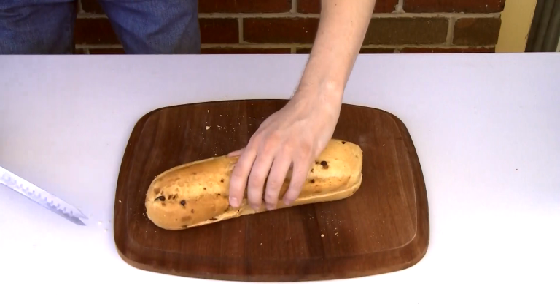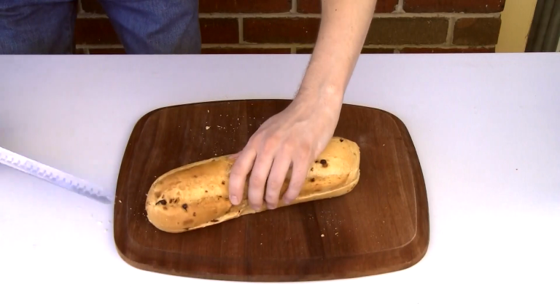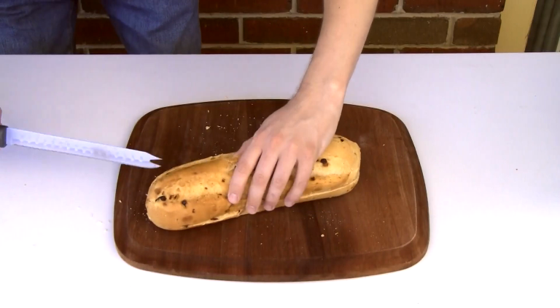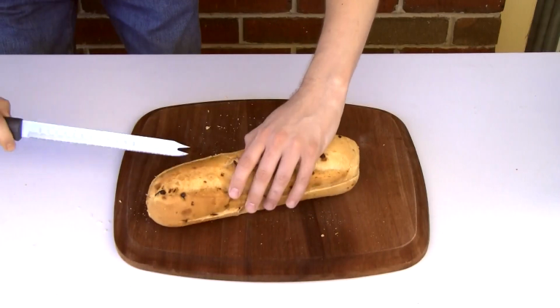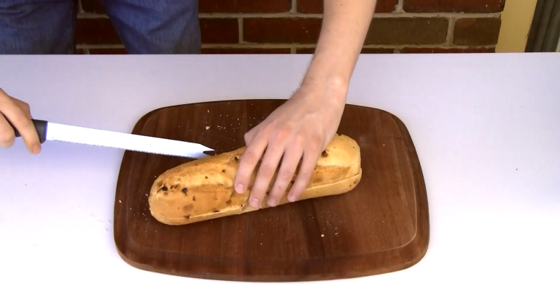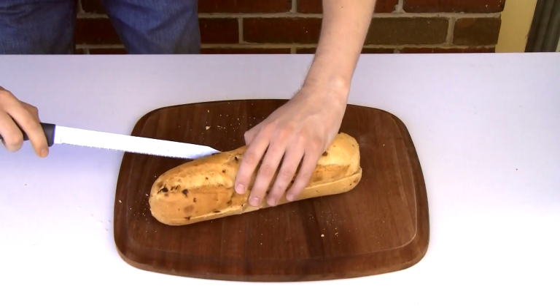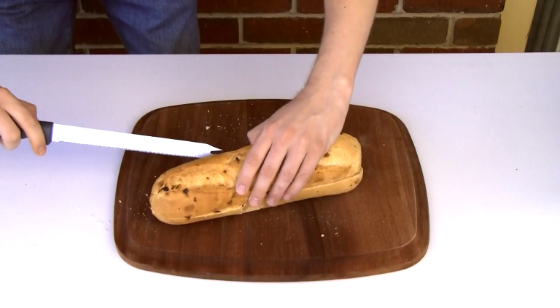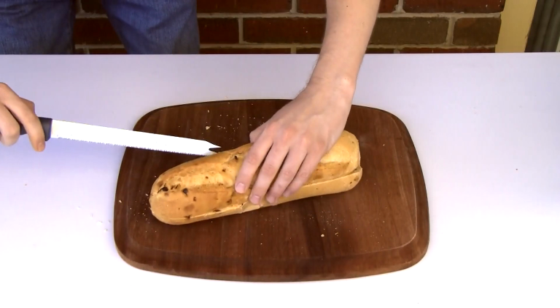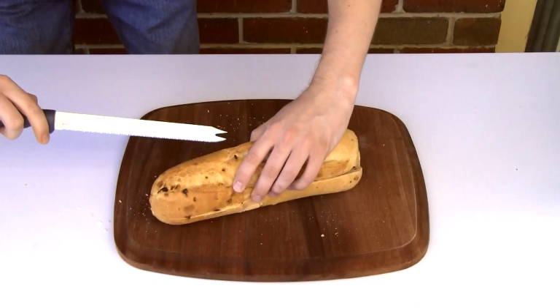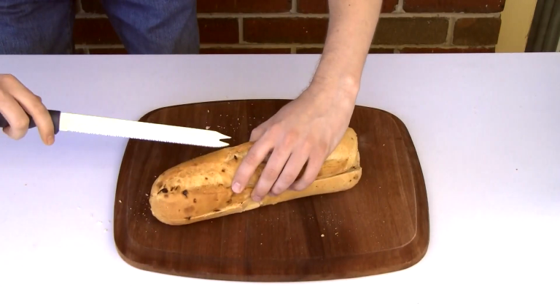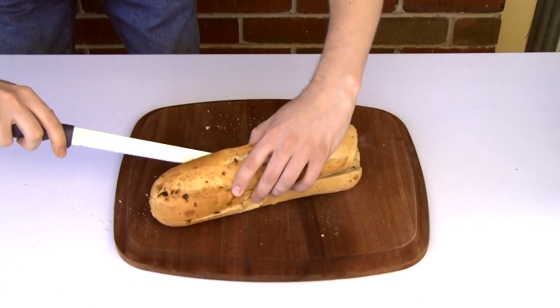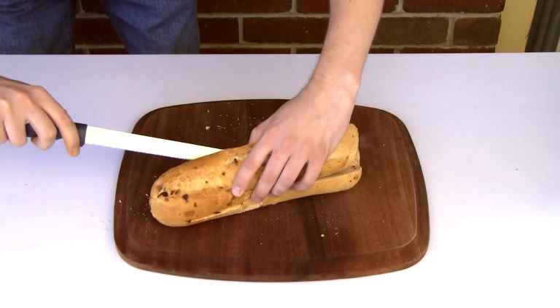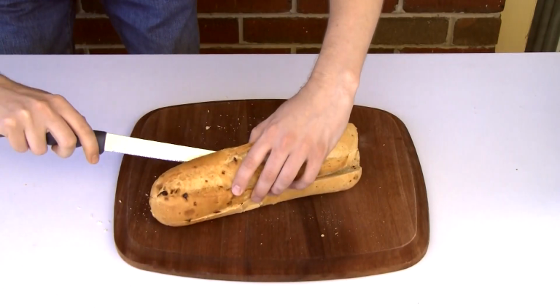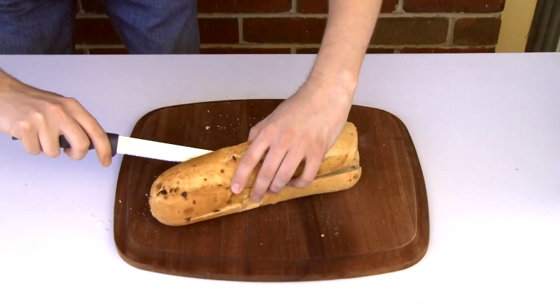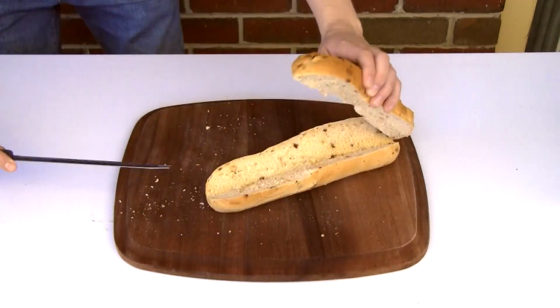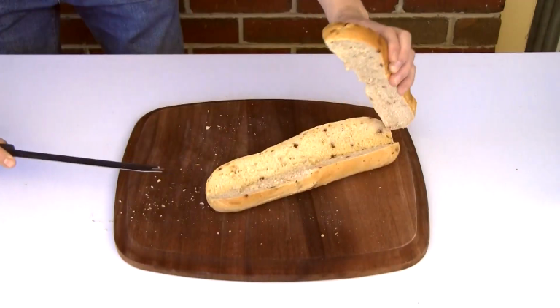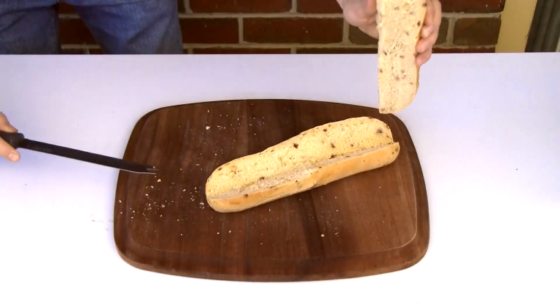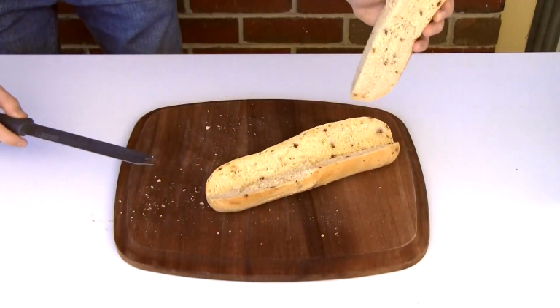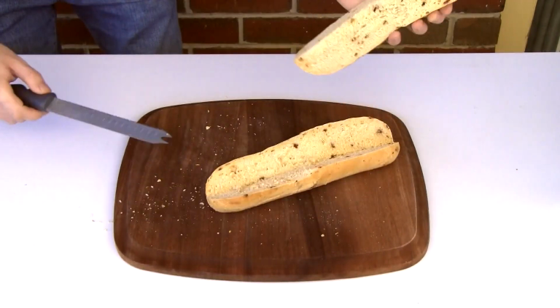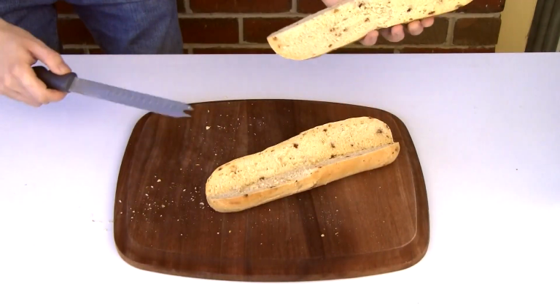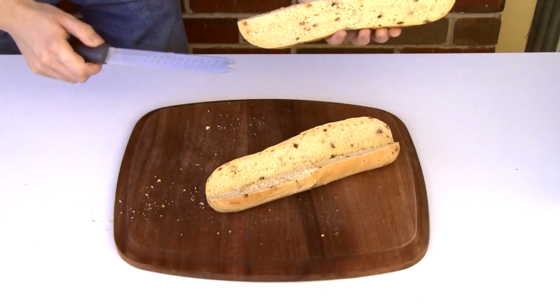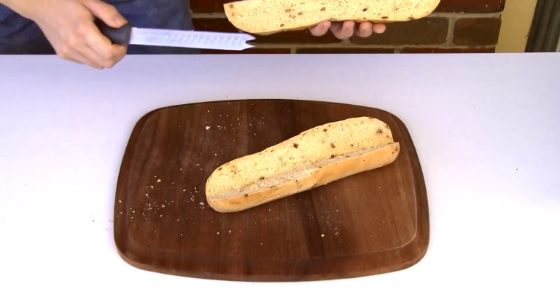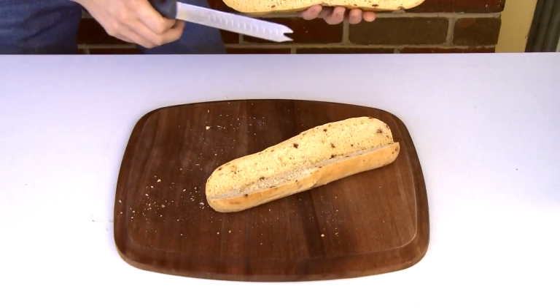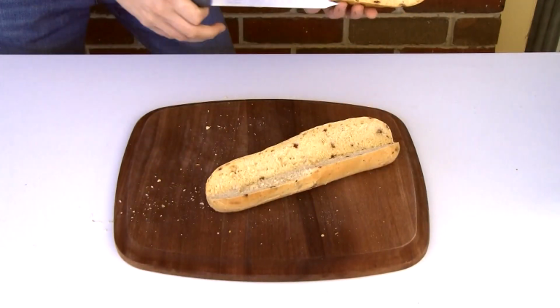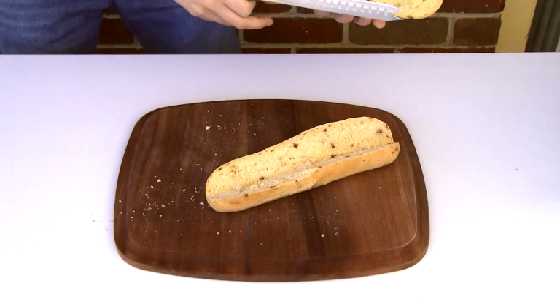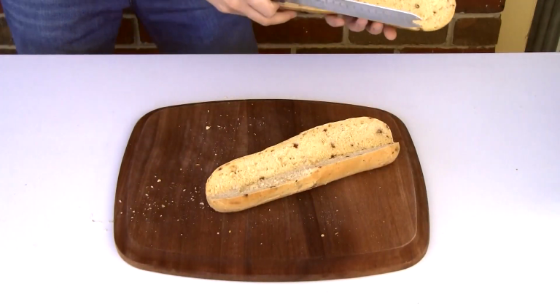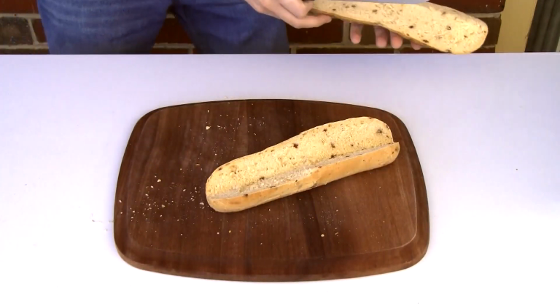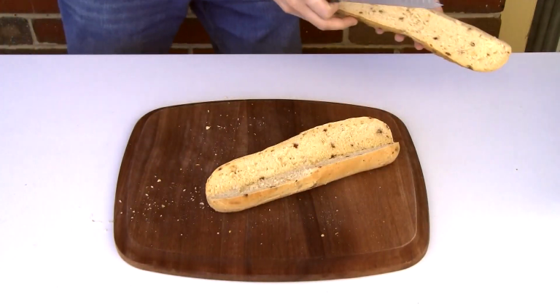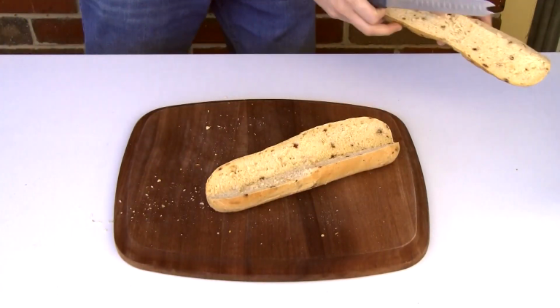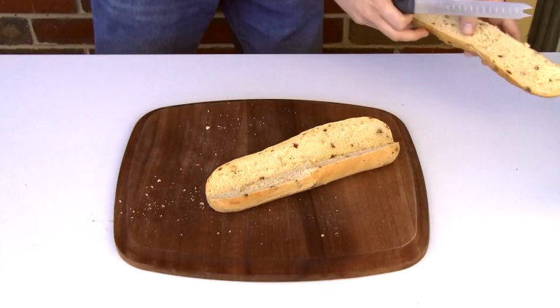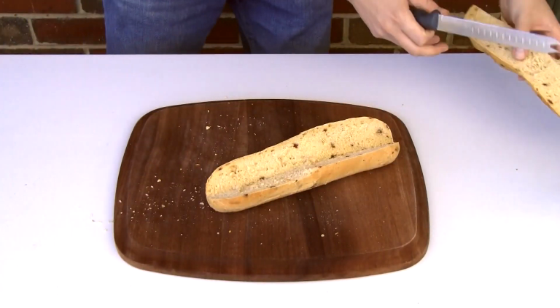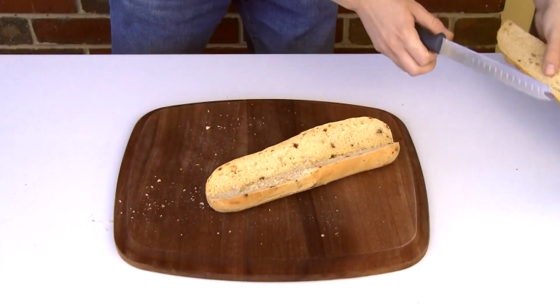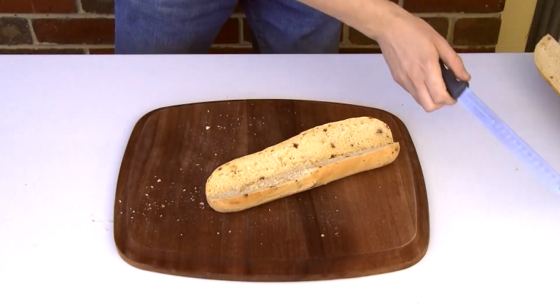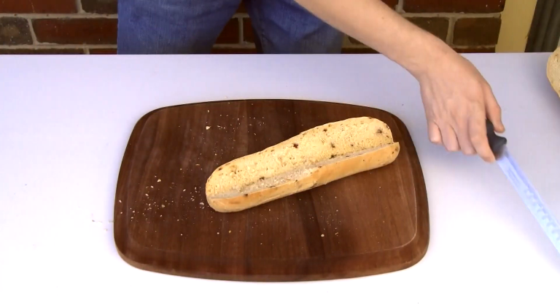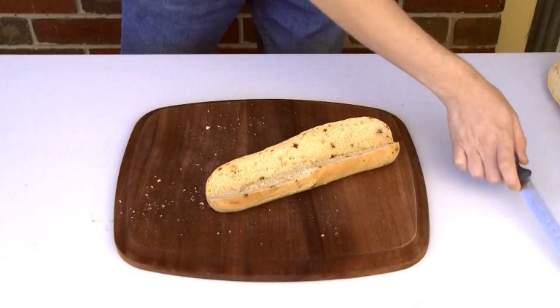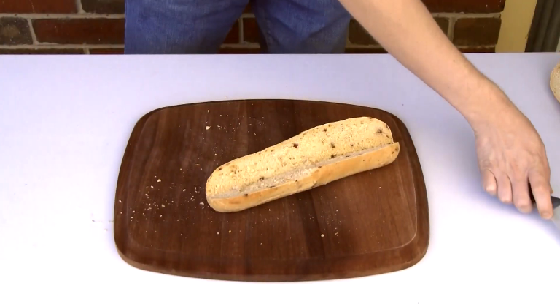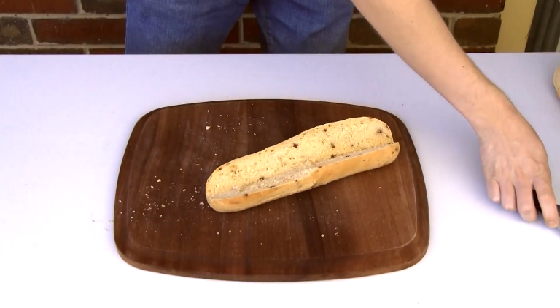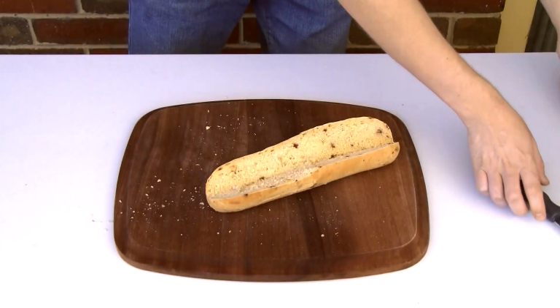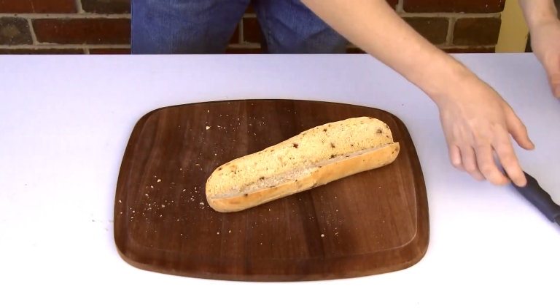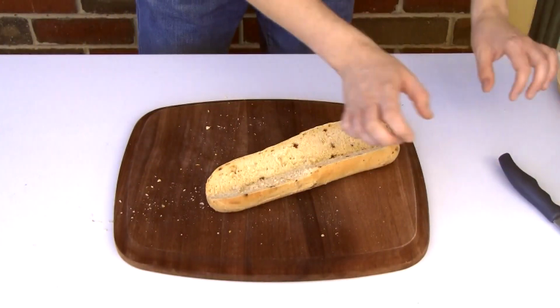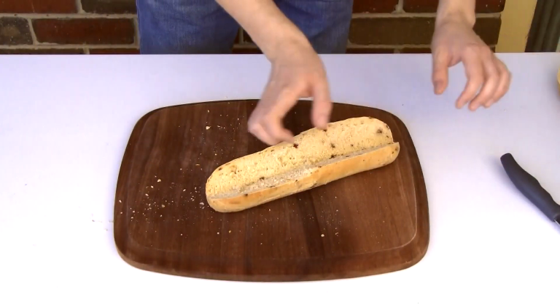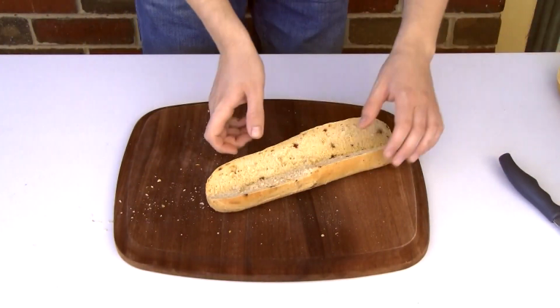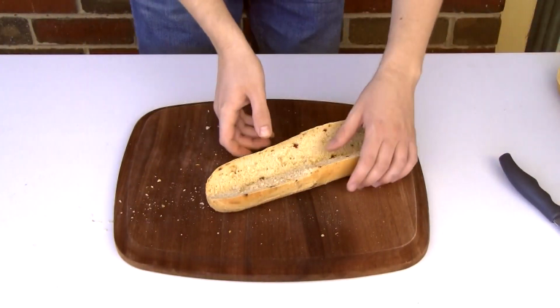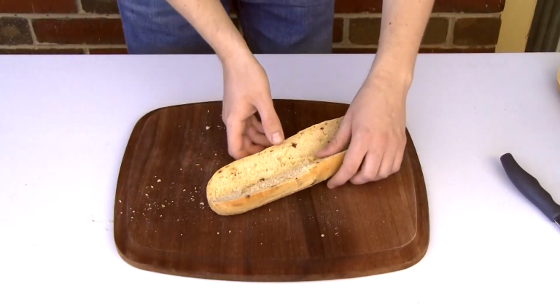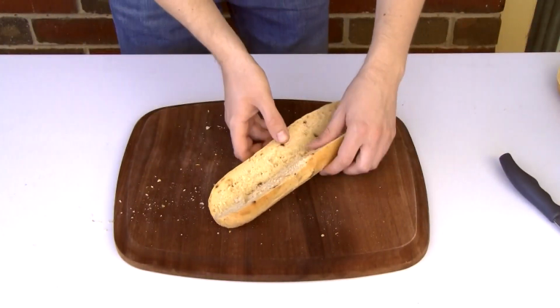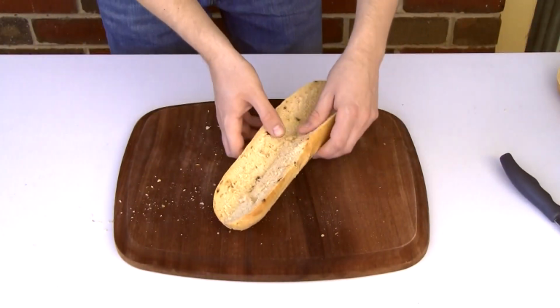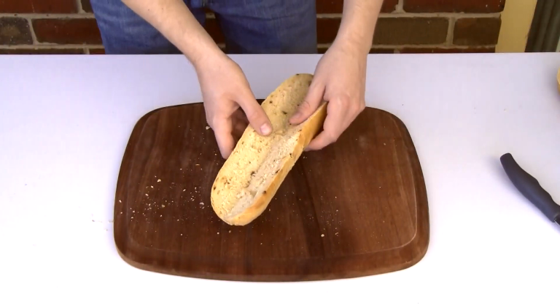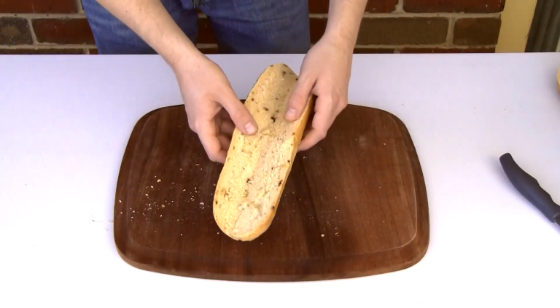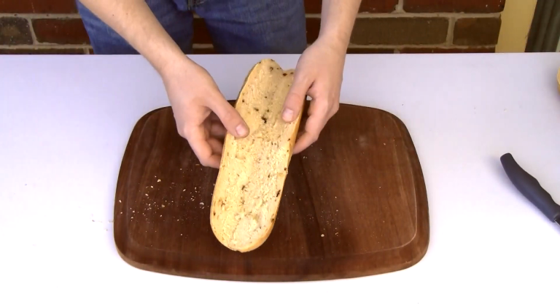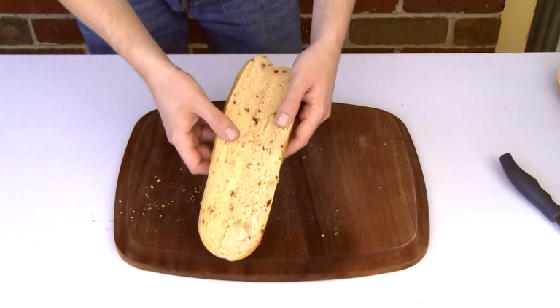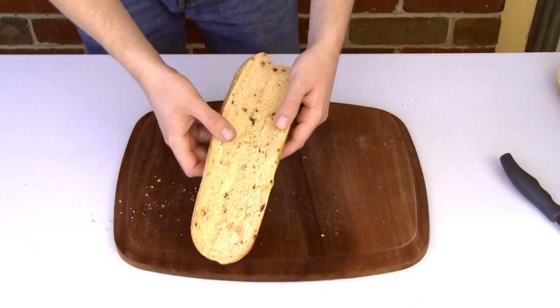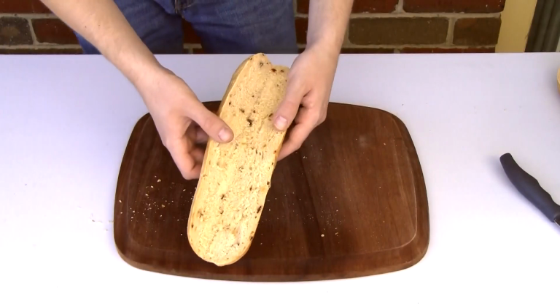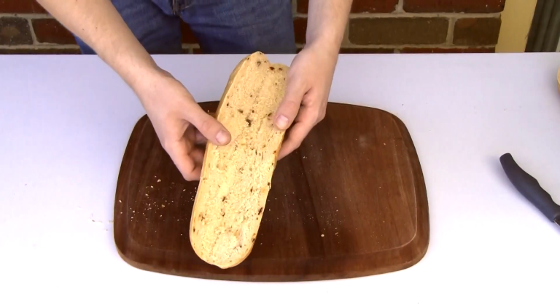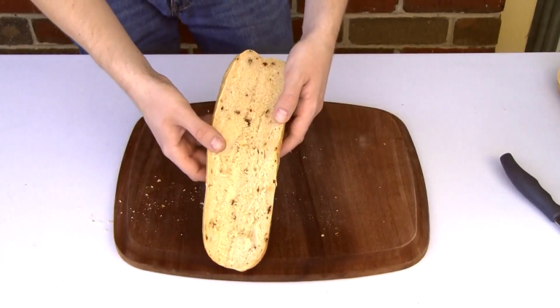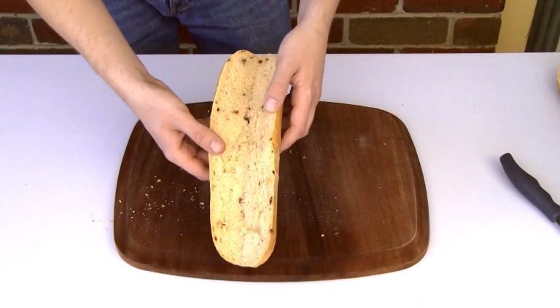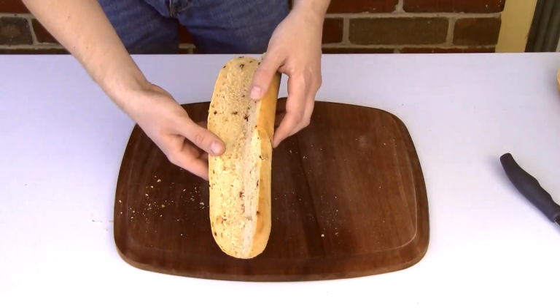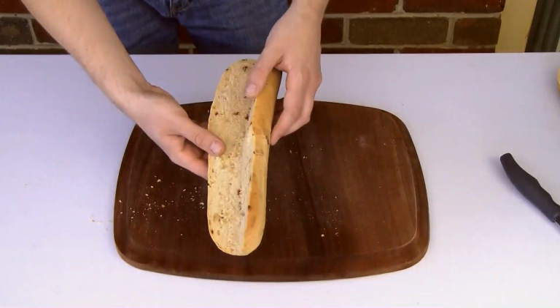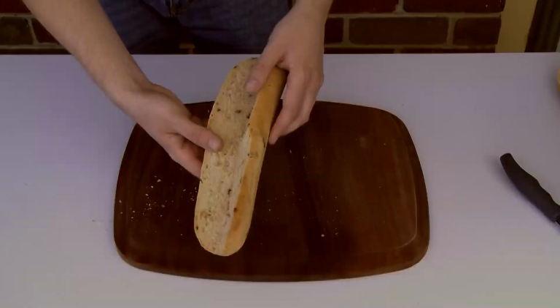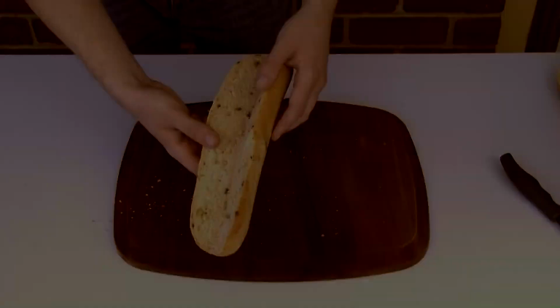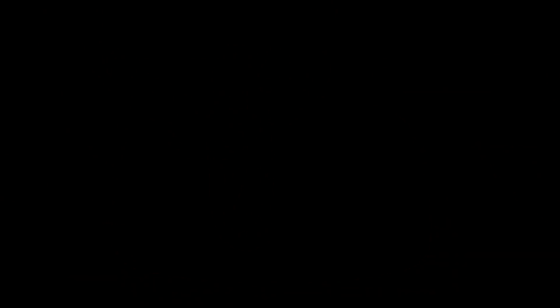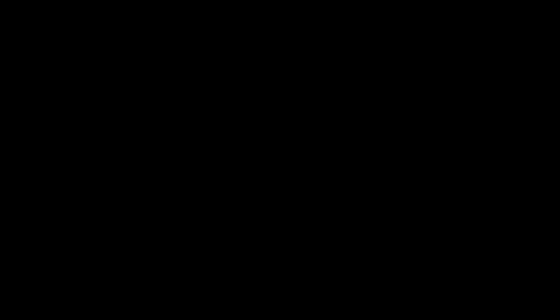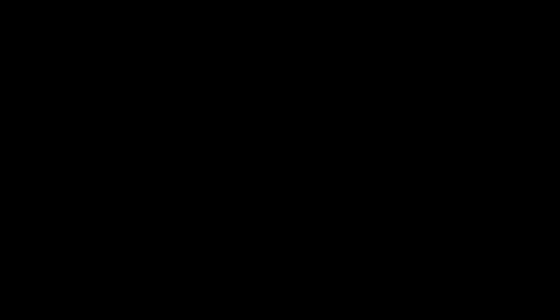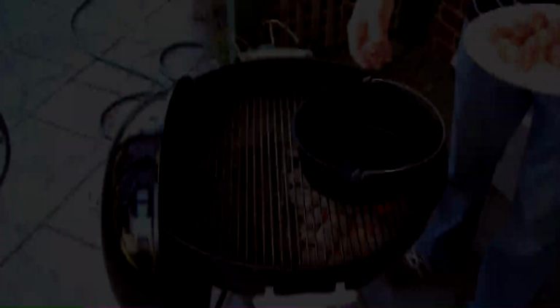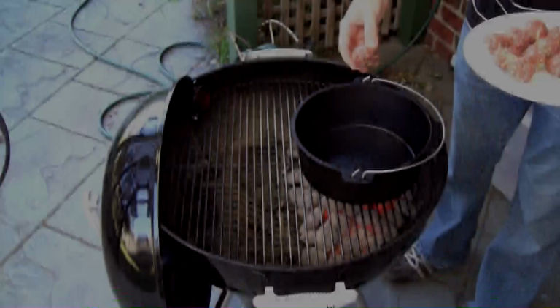Now for the bread roll, I'm just going to cut out a V-shaped groove from the top to fit the fillings in.